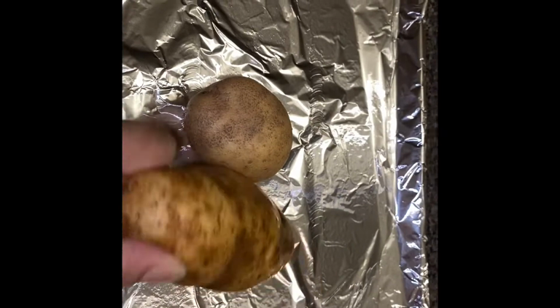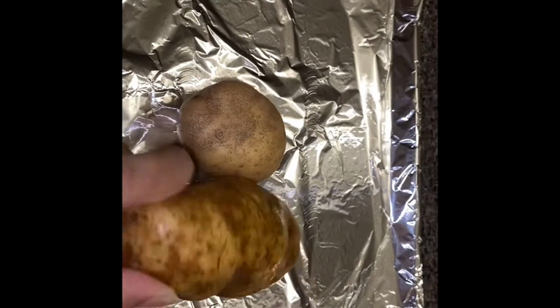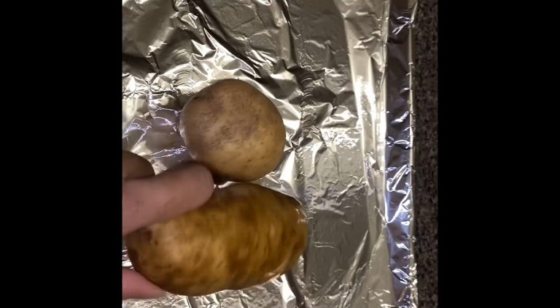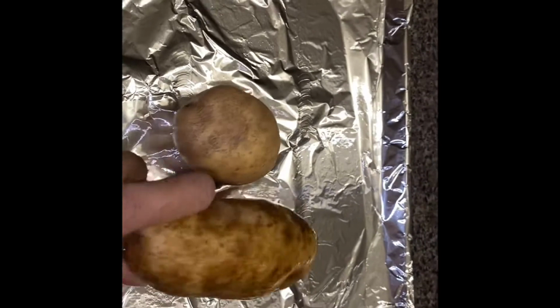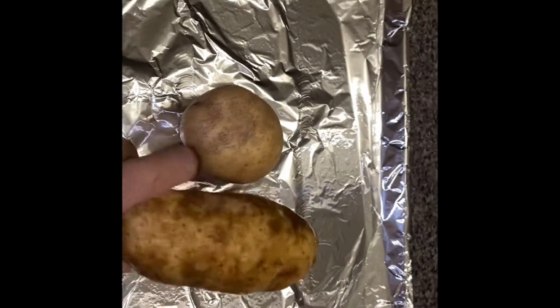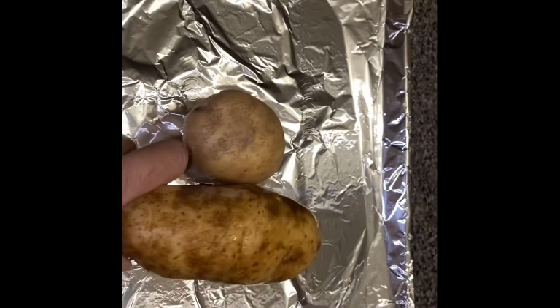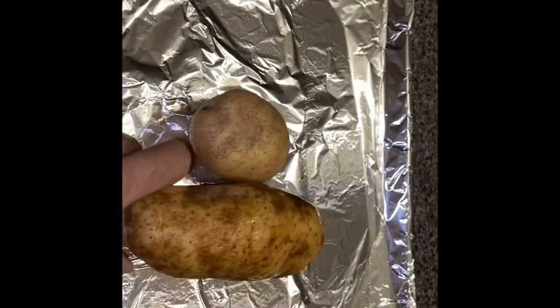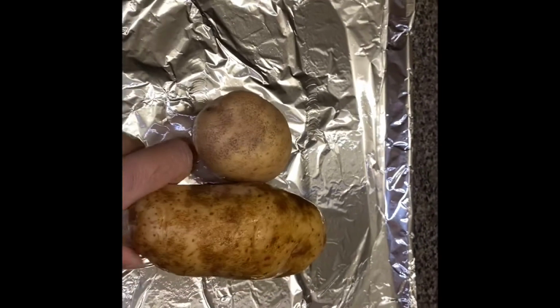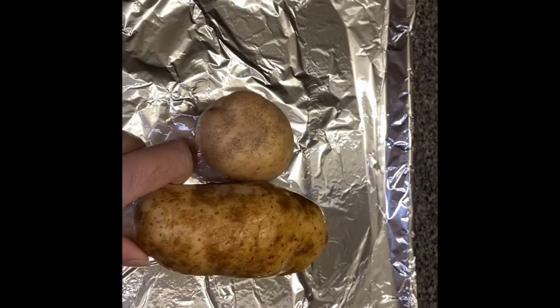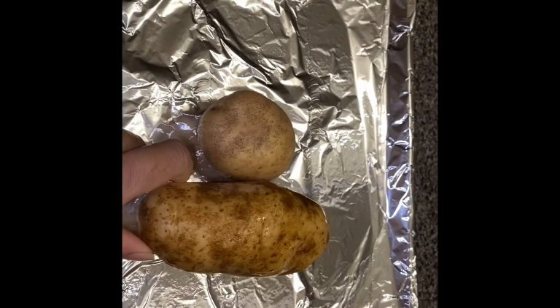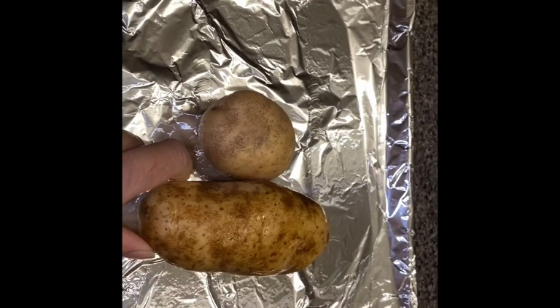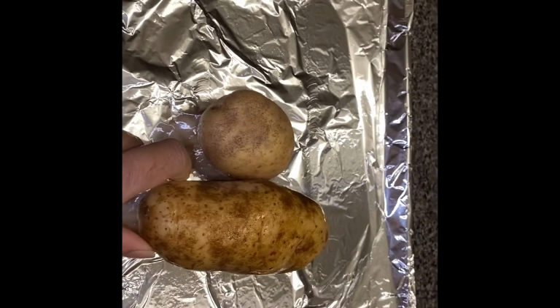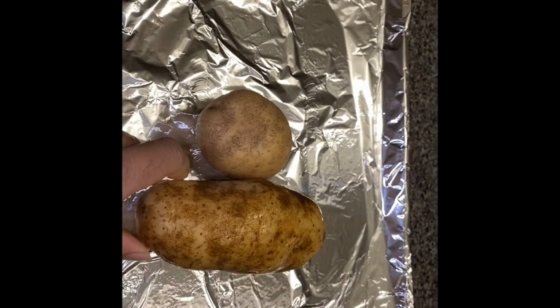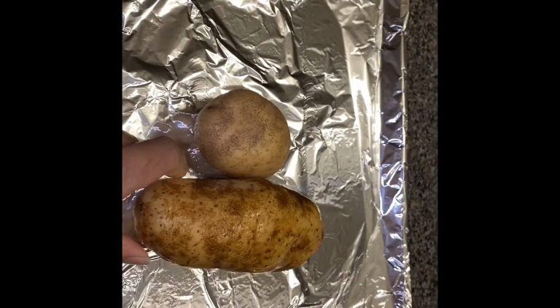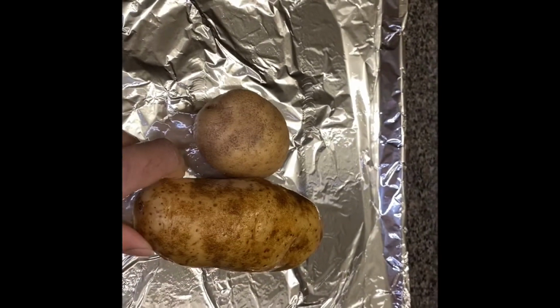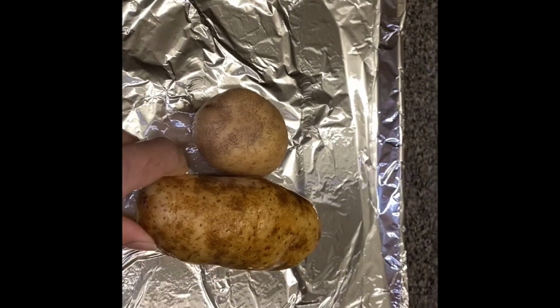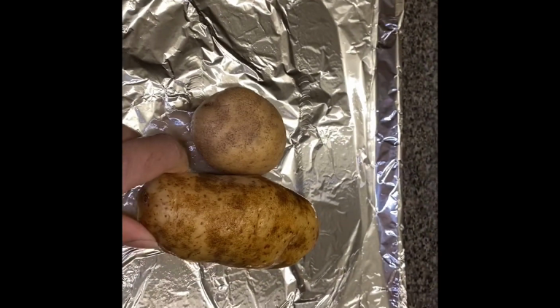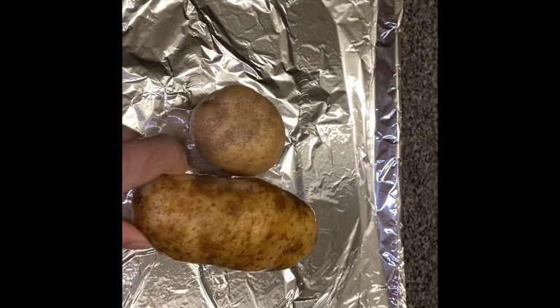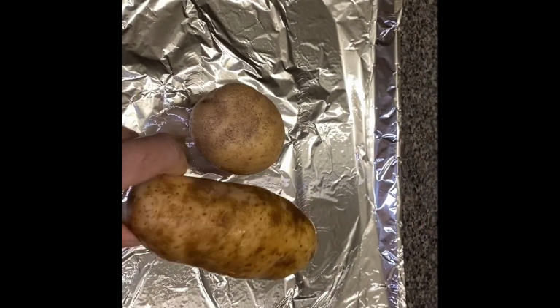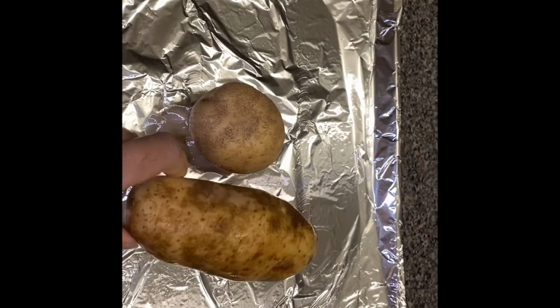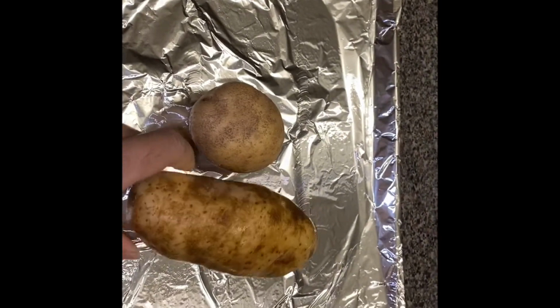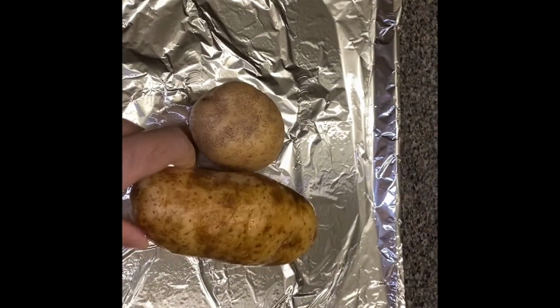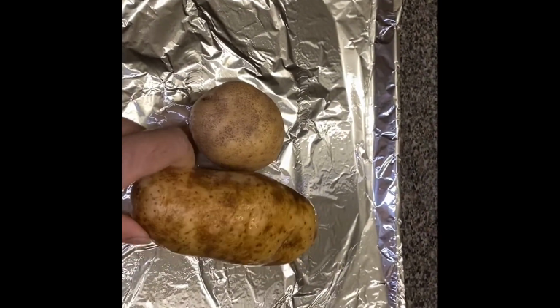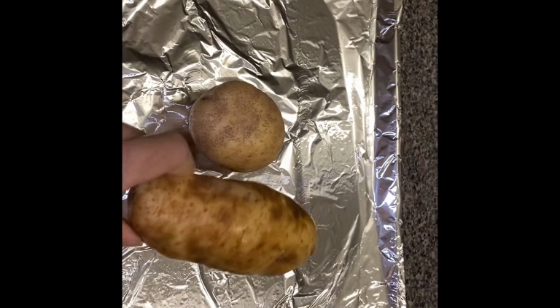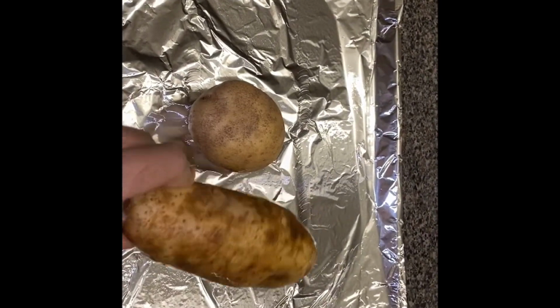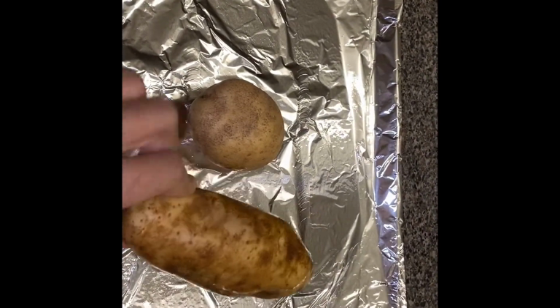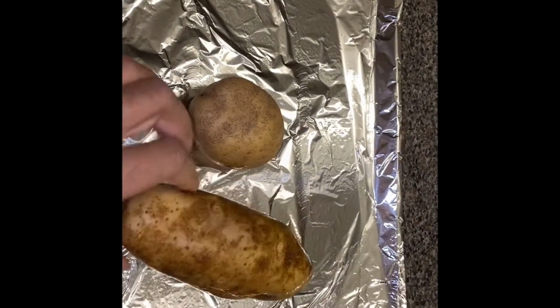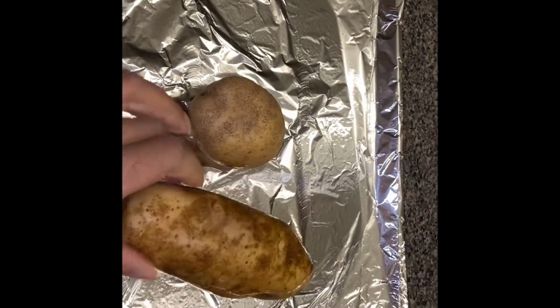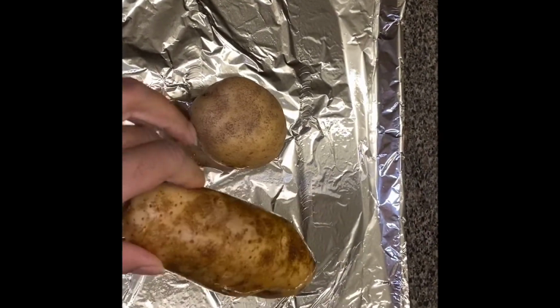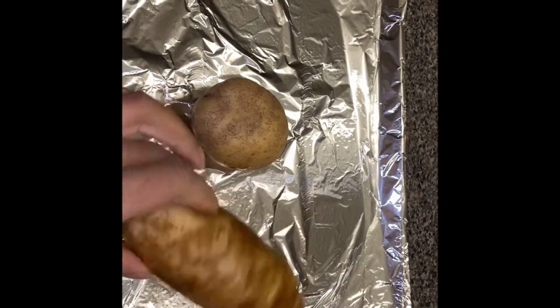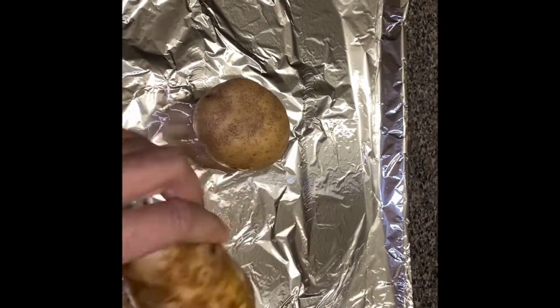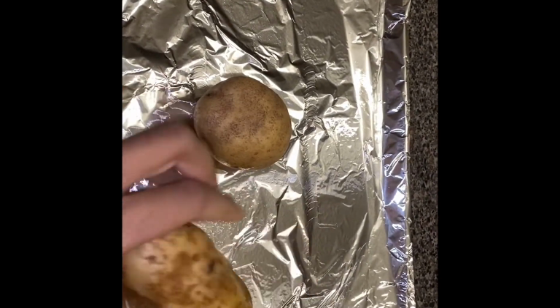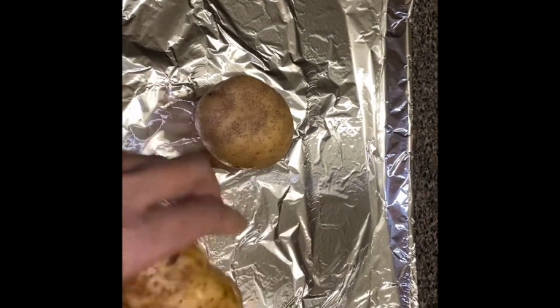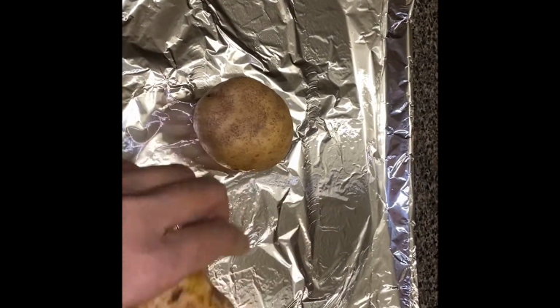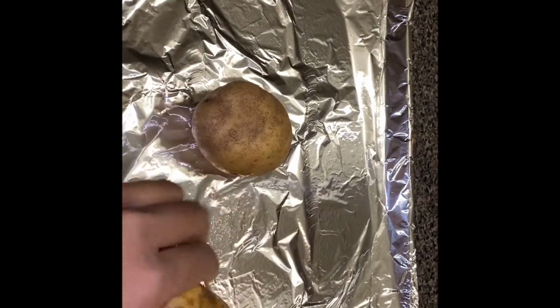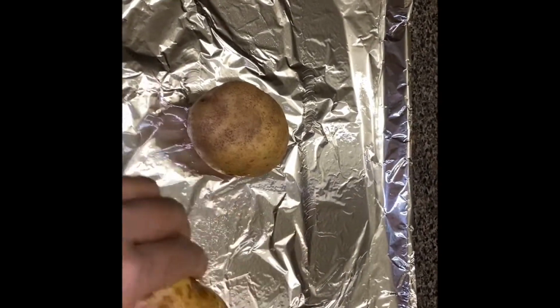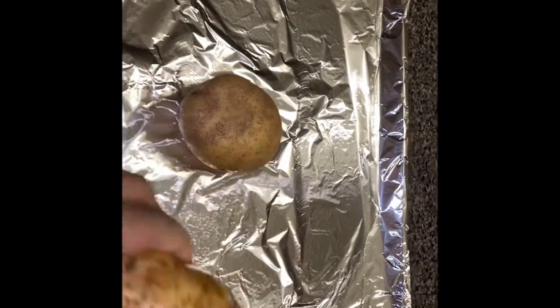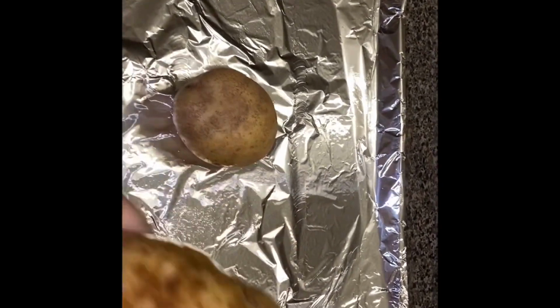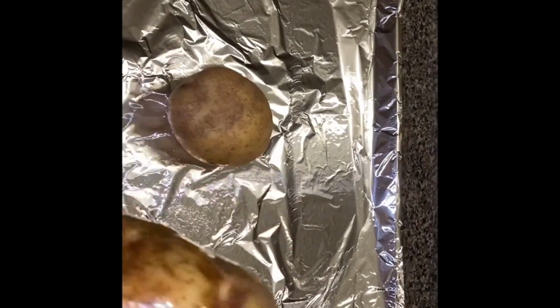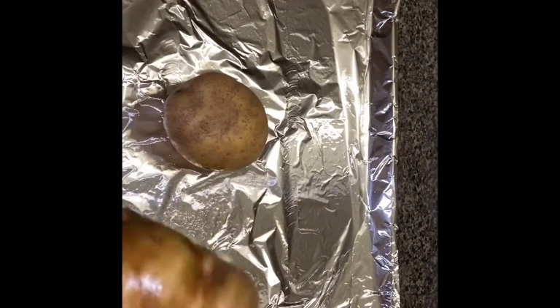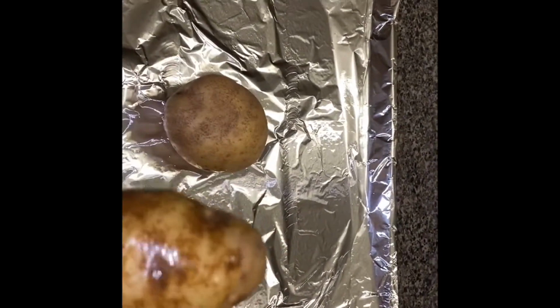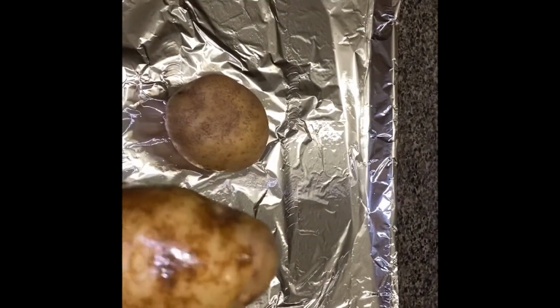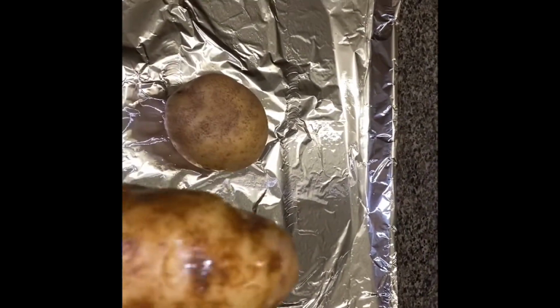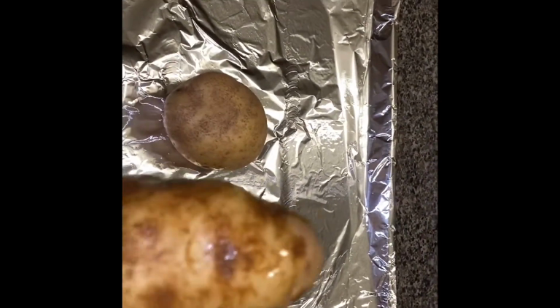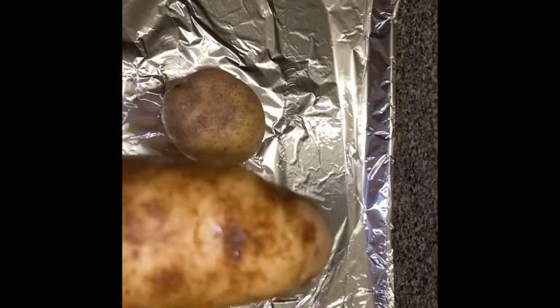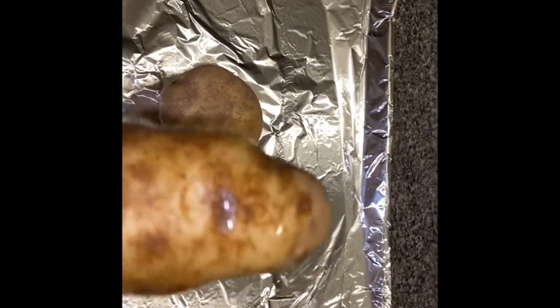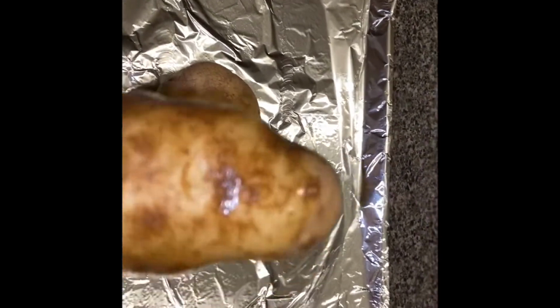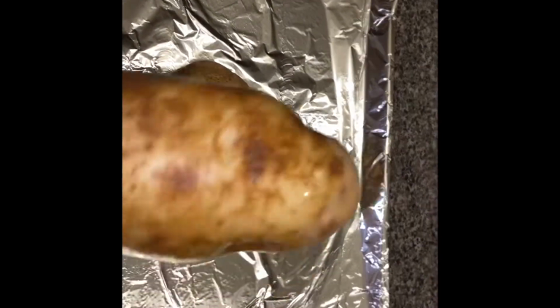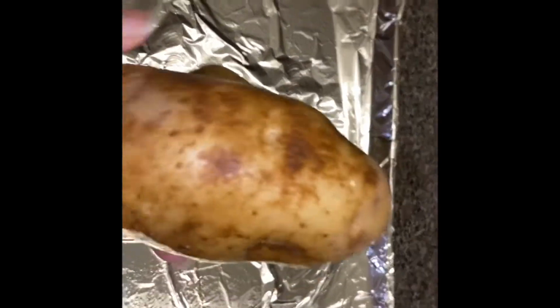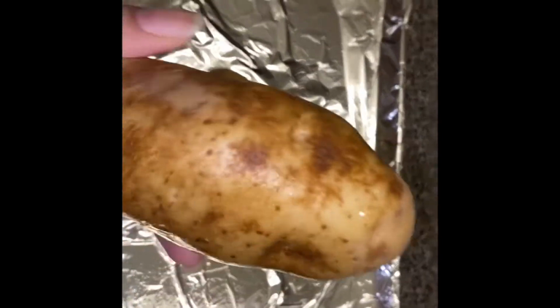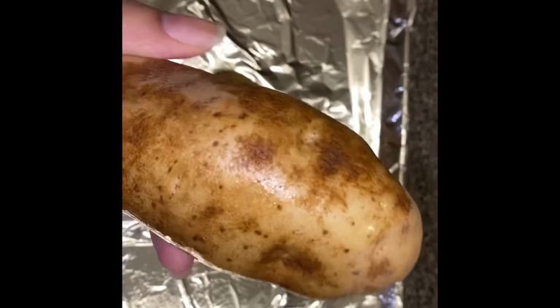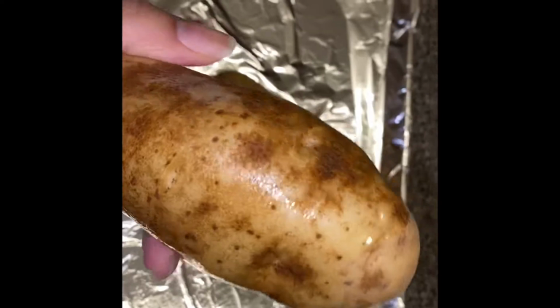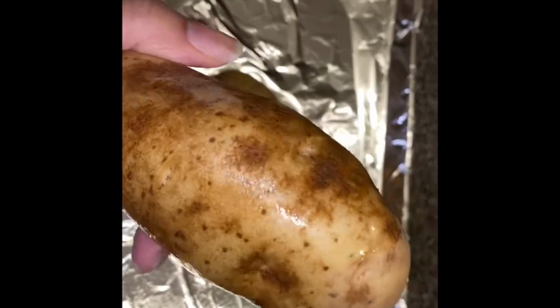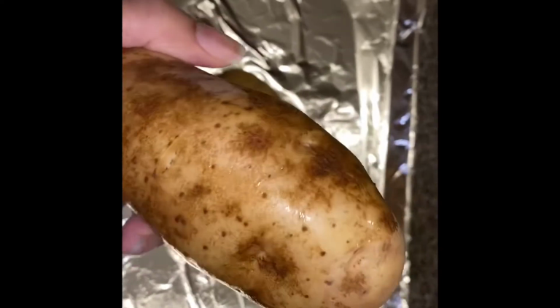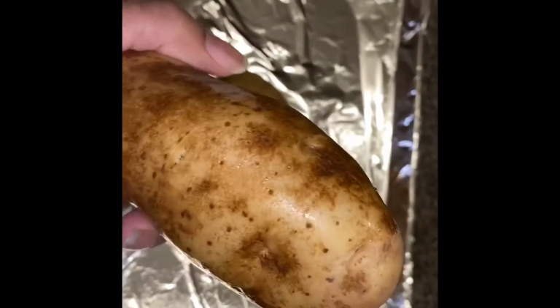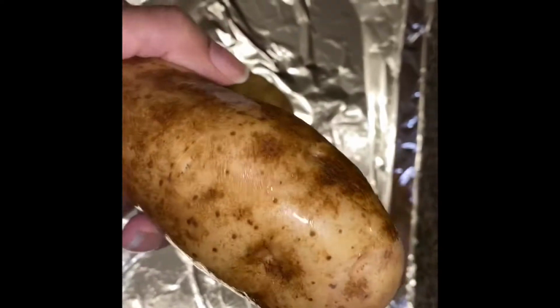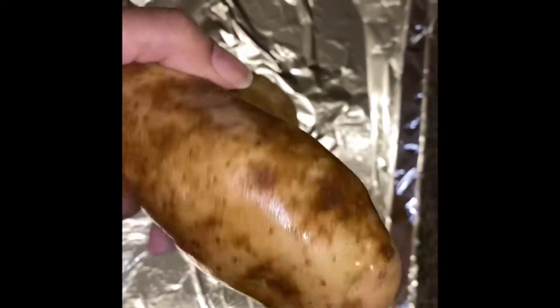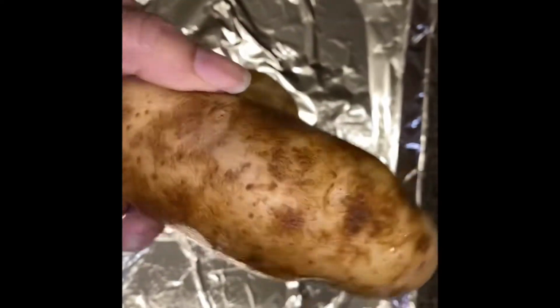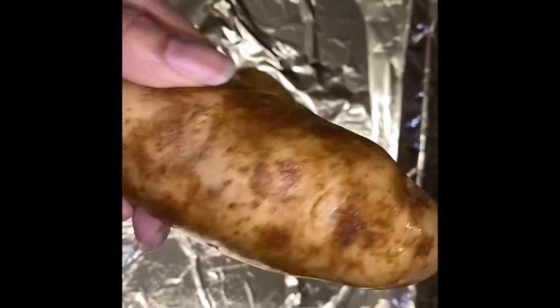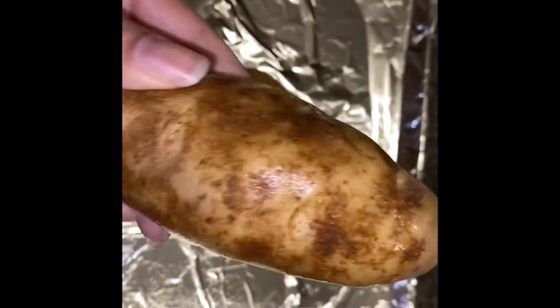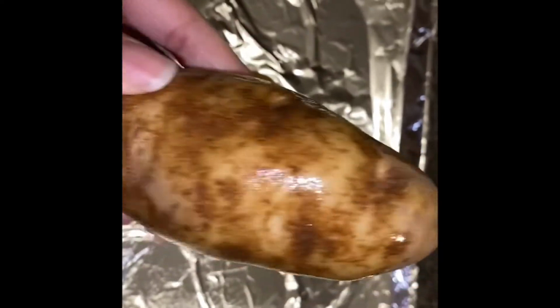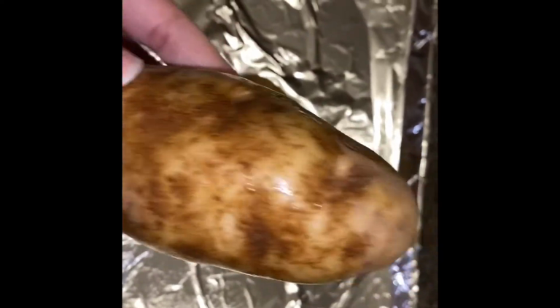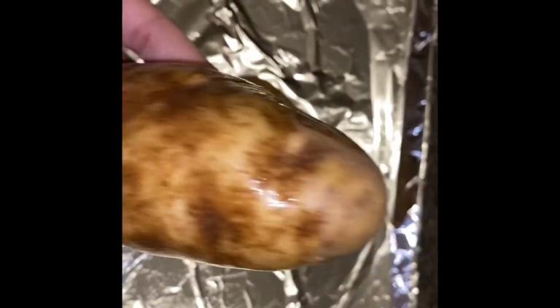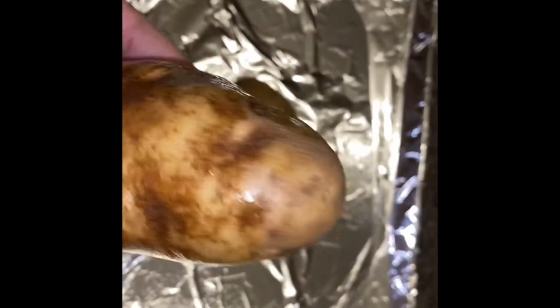So I'm going to wipe them down and wipe them off a little bit more, because you can see they're wet from the water.